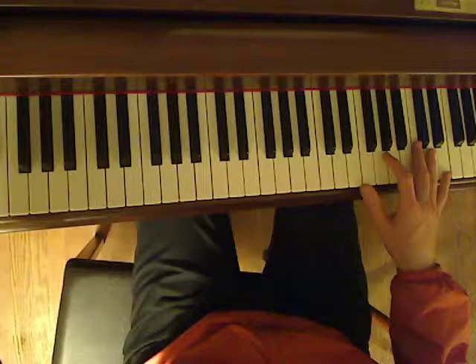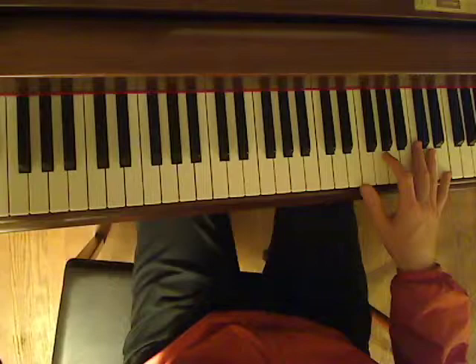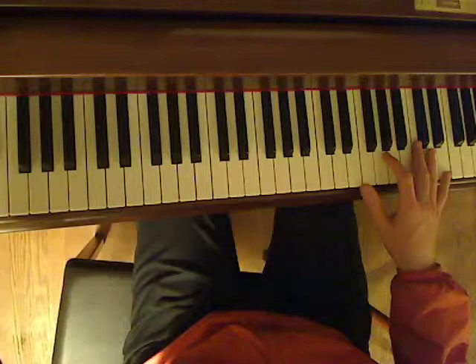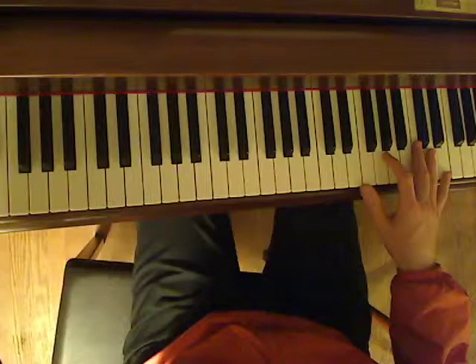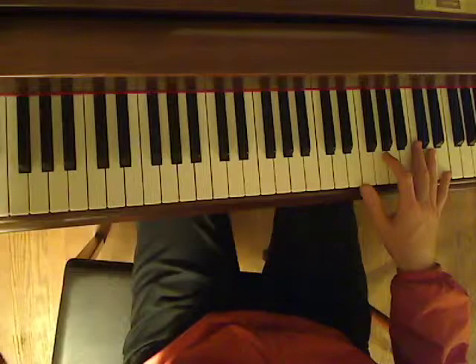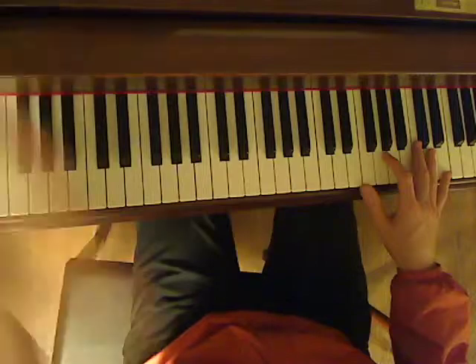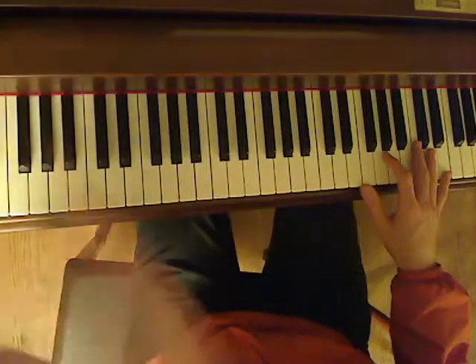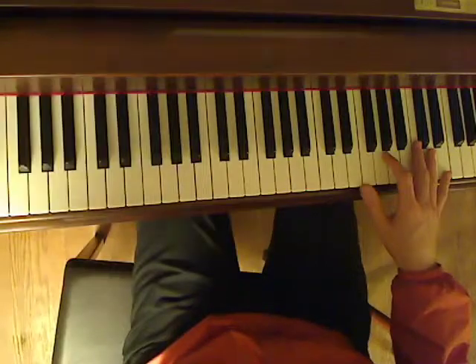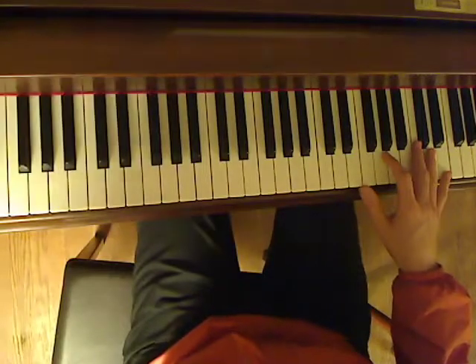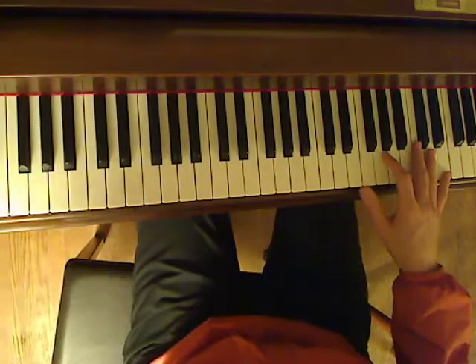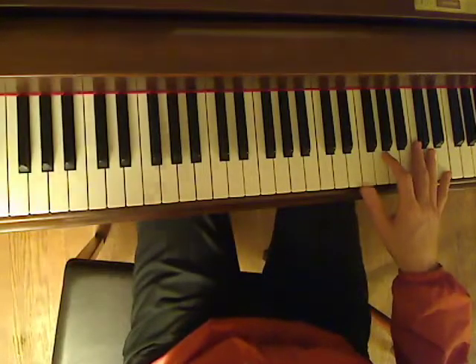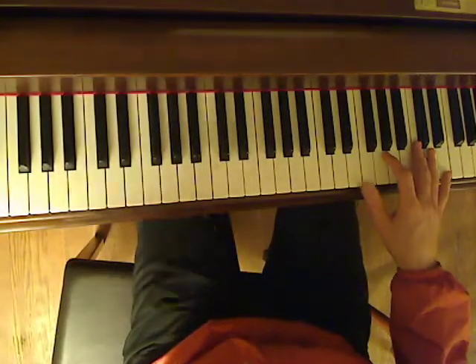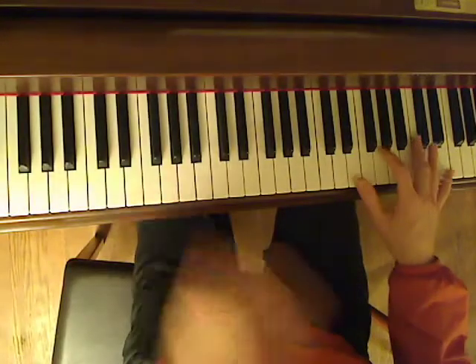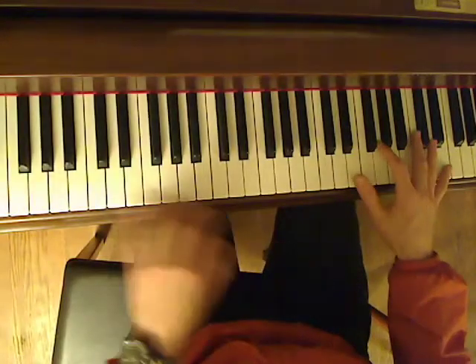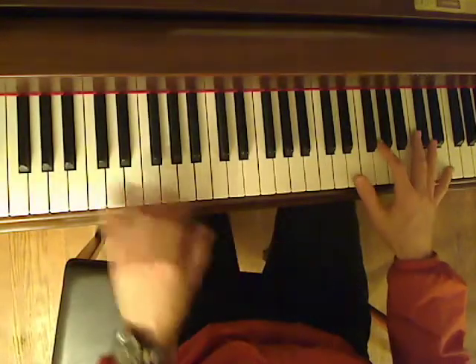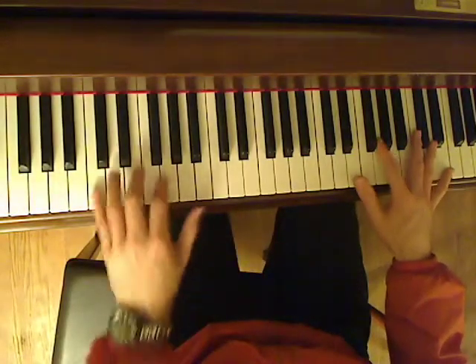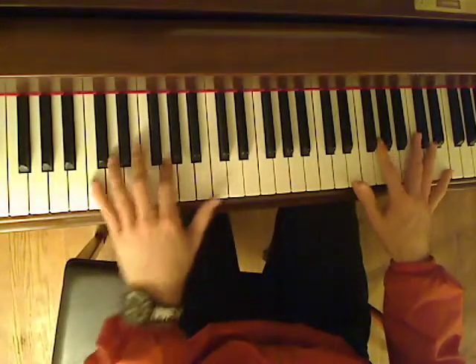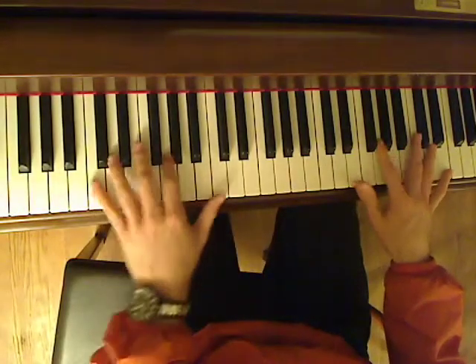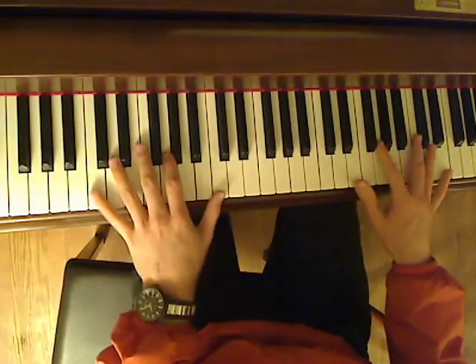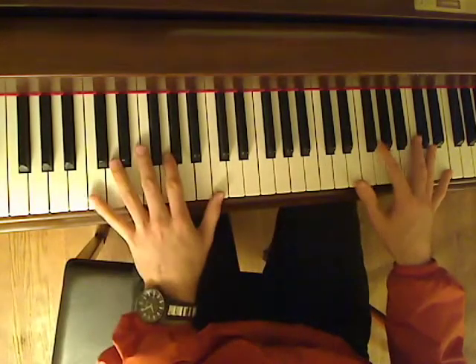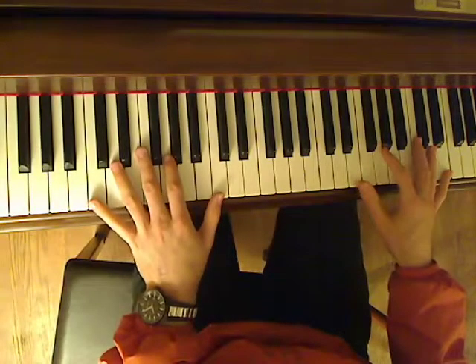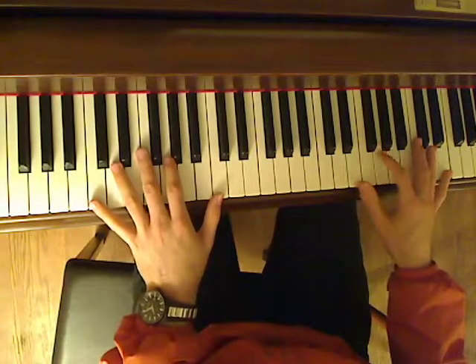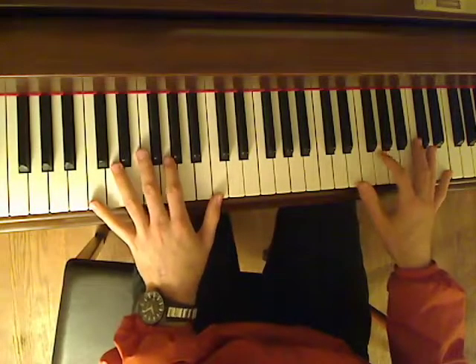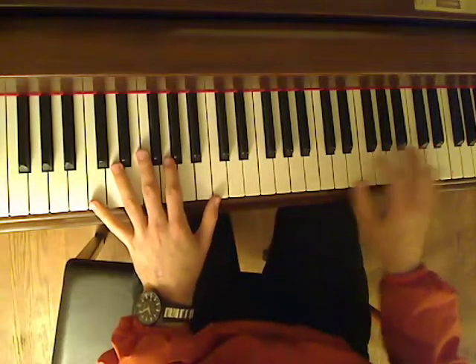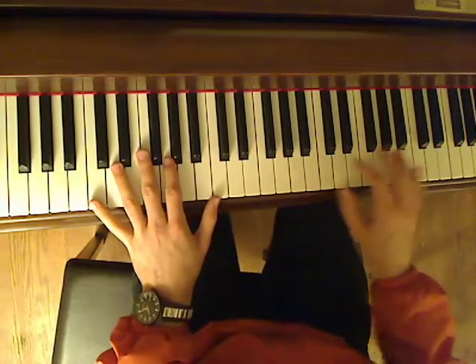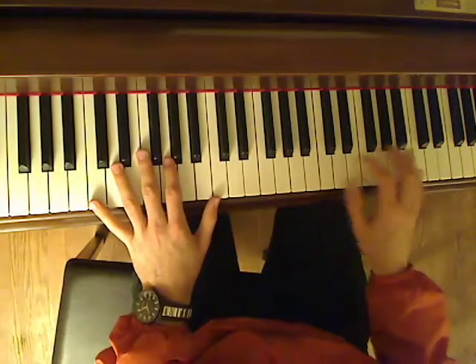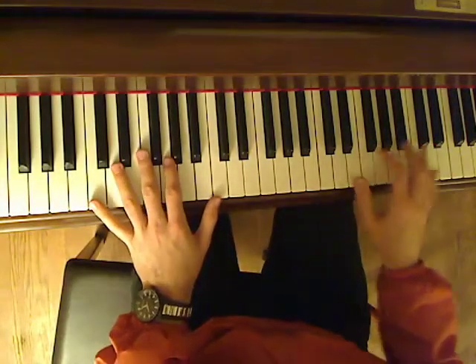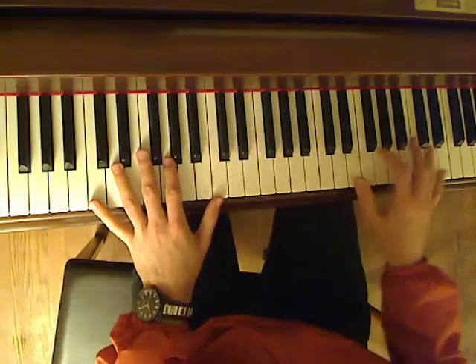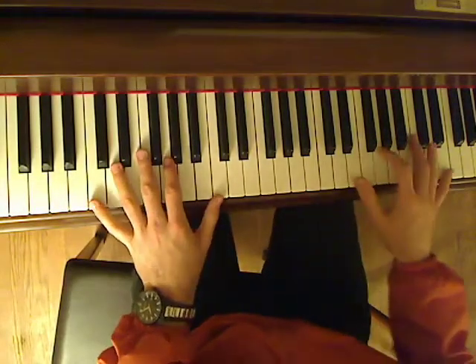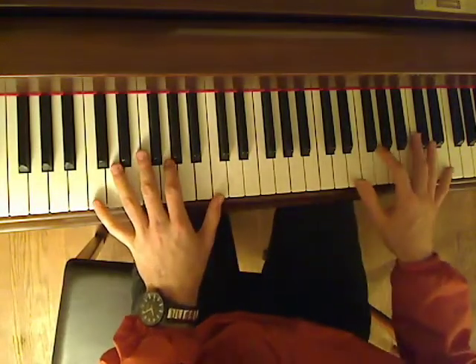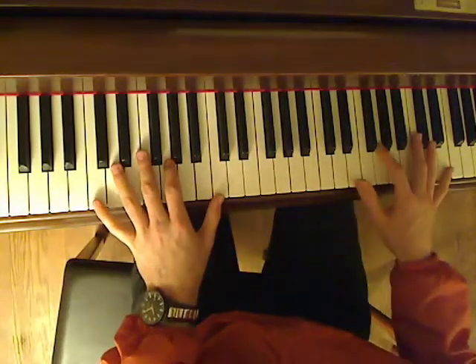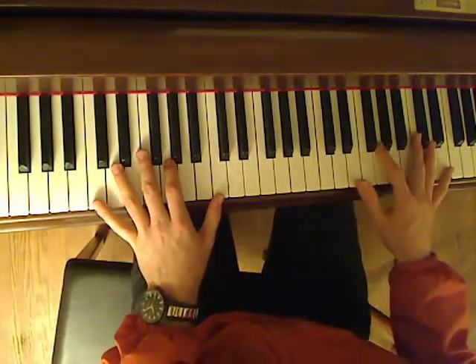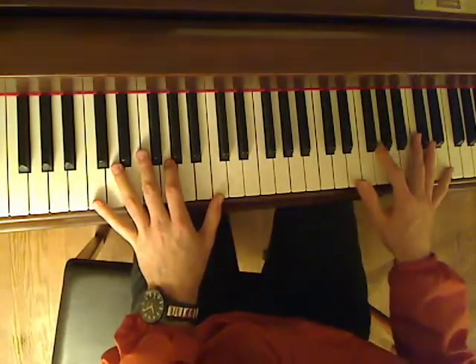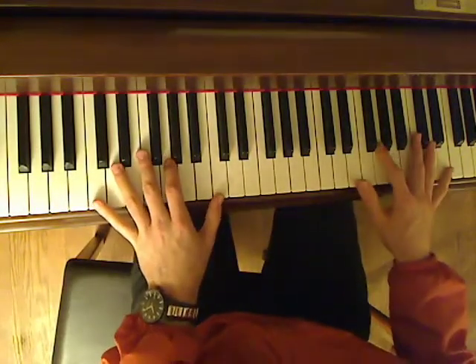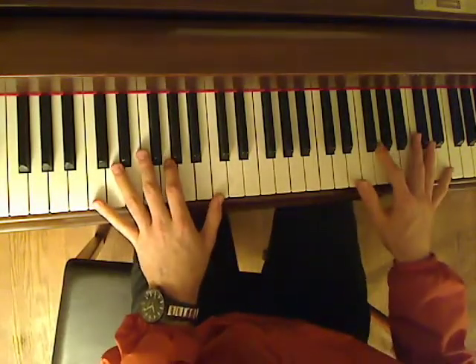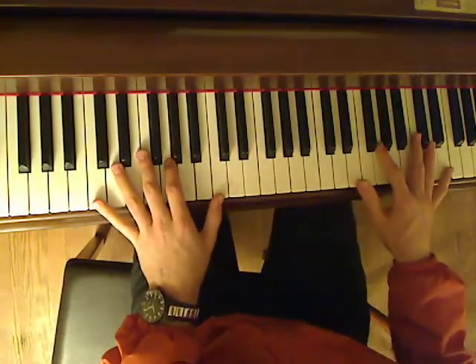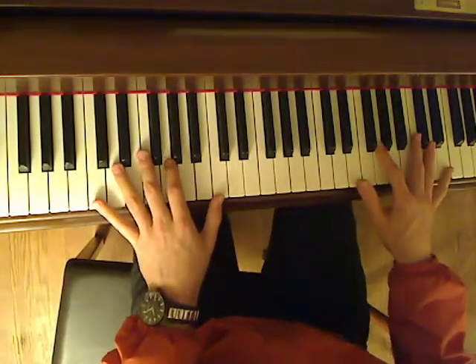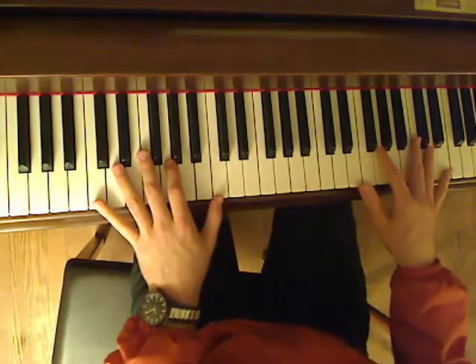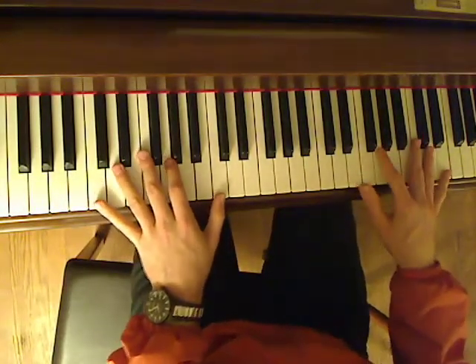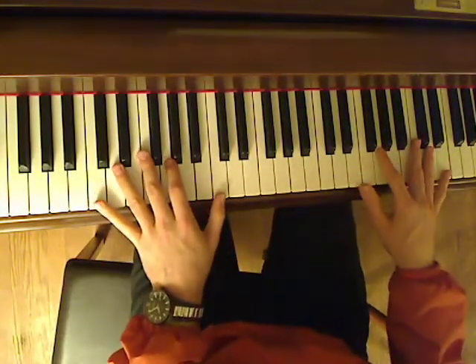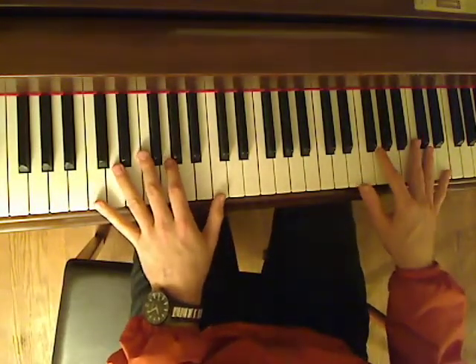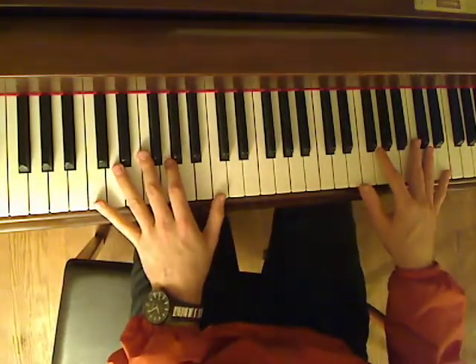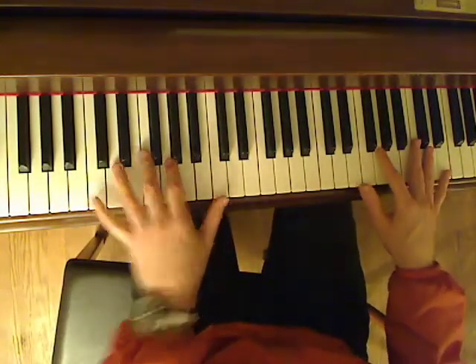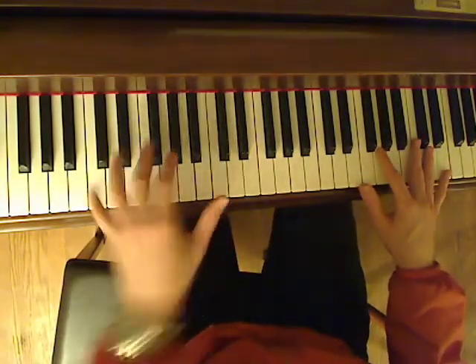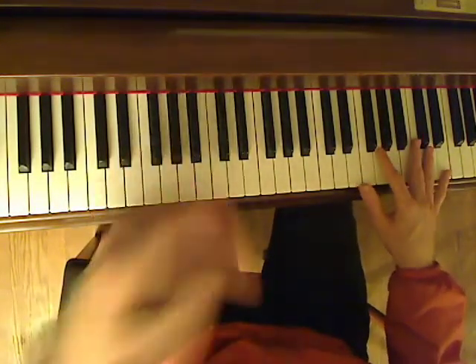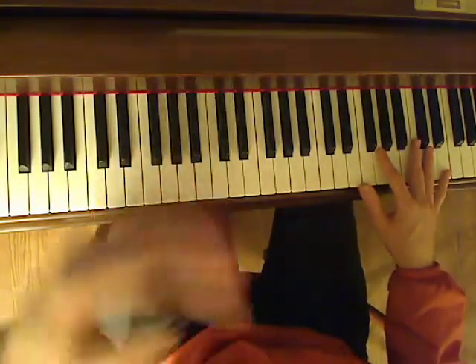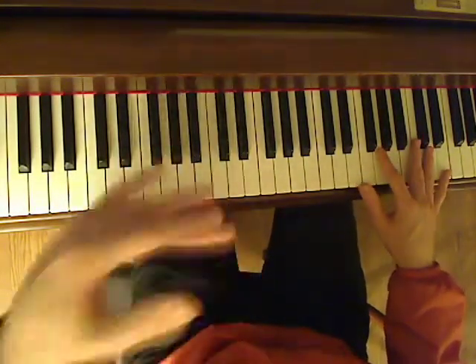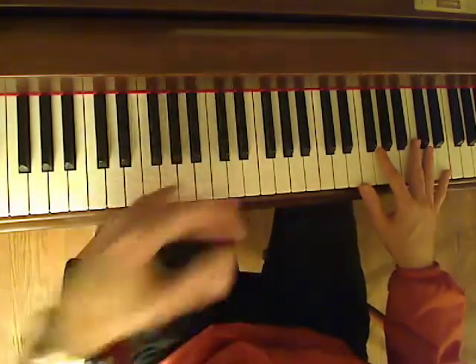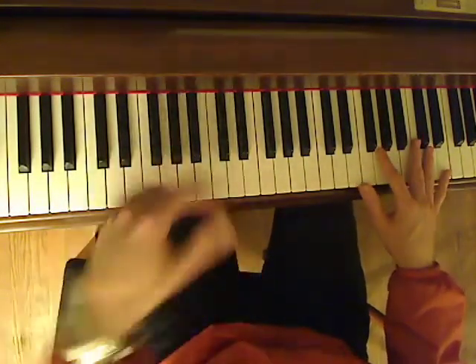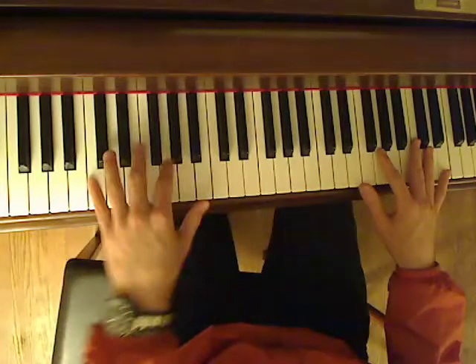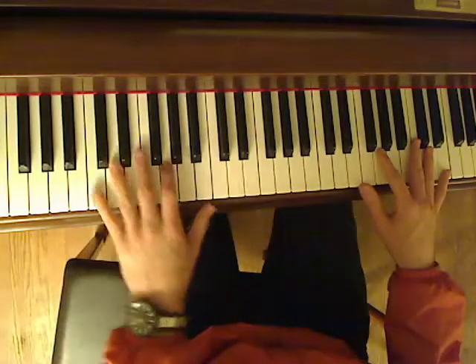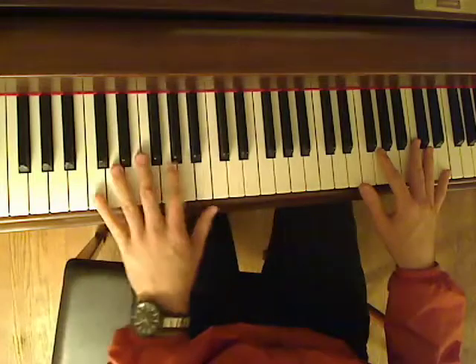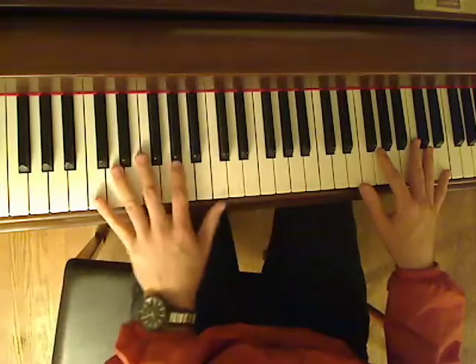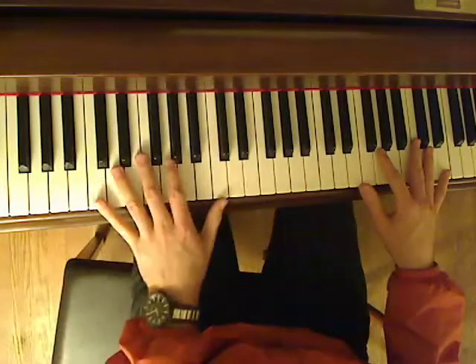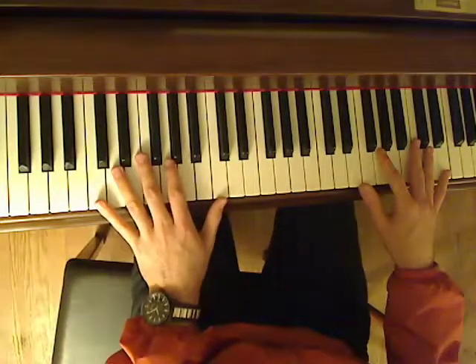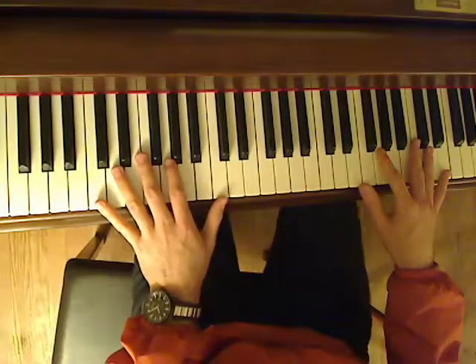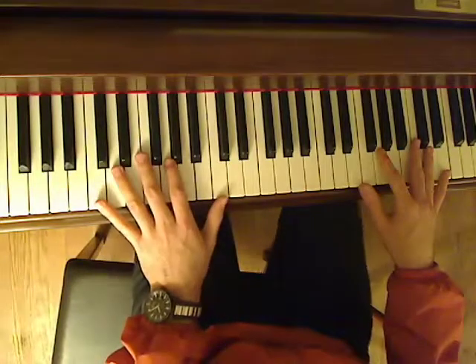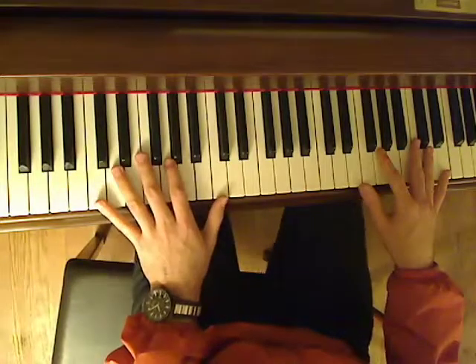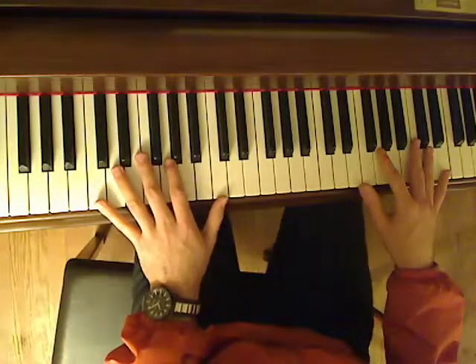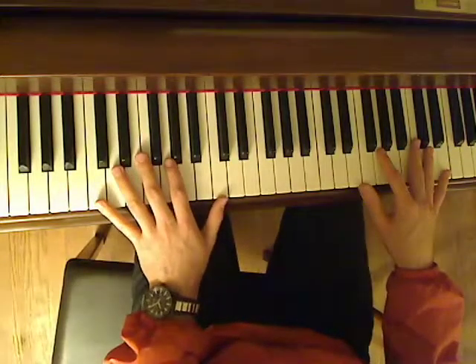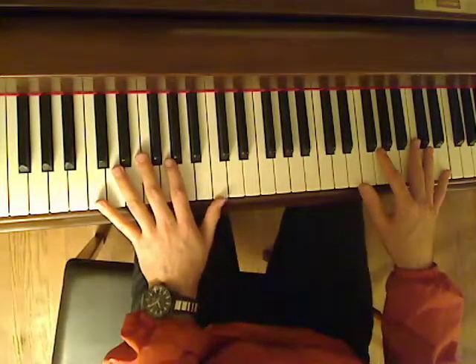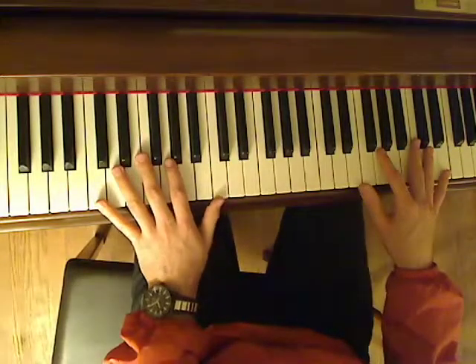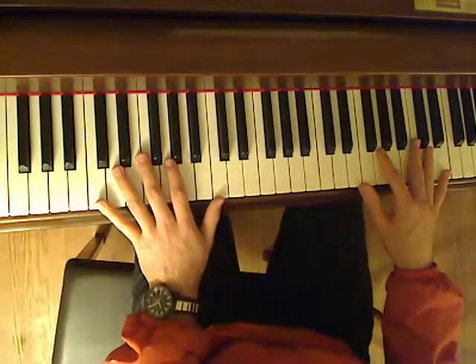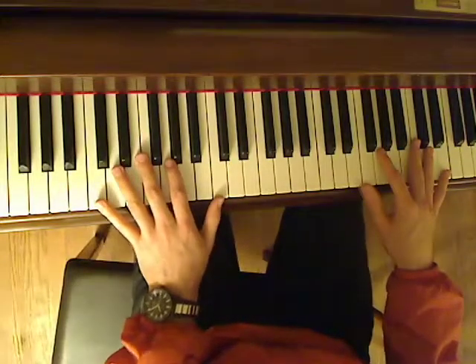Hey Noah, here's your song. Here's the intro, and this is intro, verse, verse, chorus.